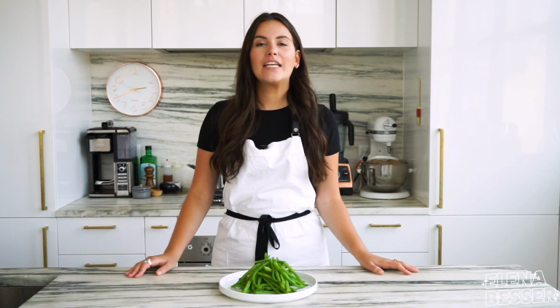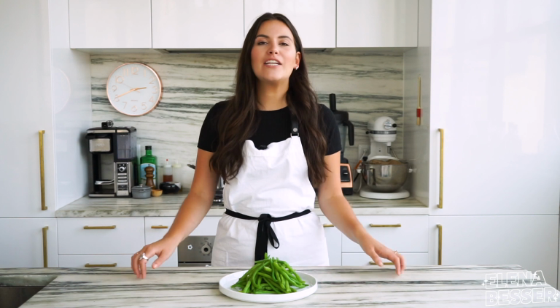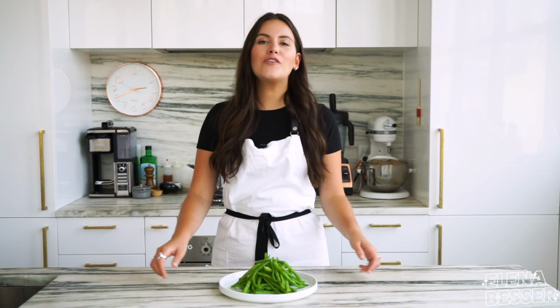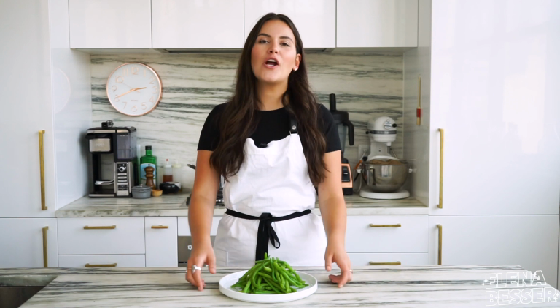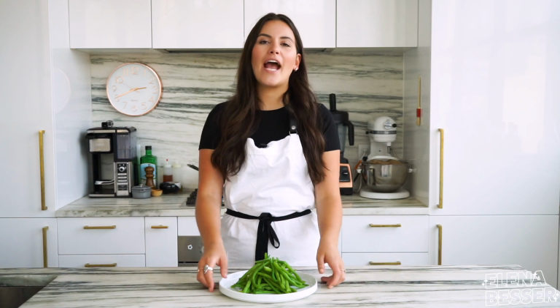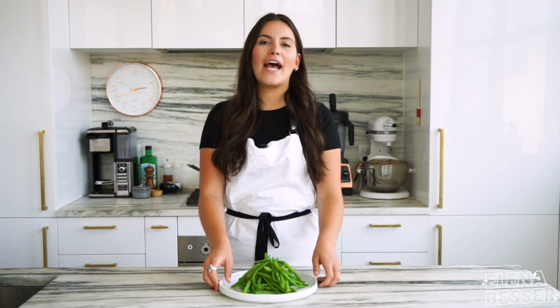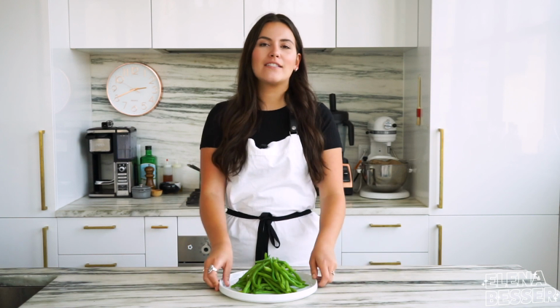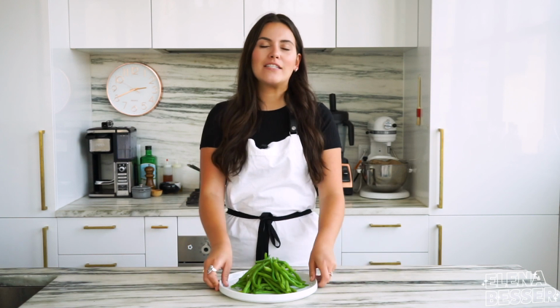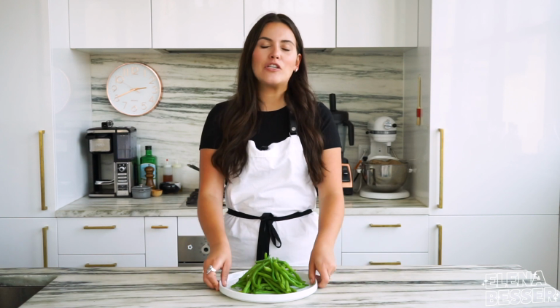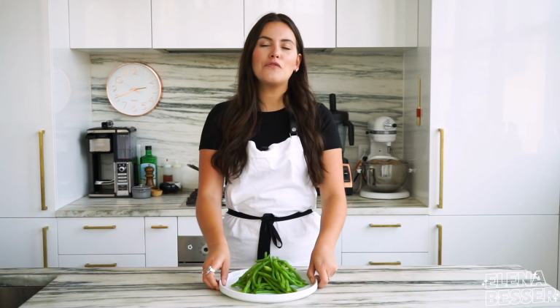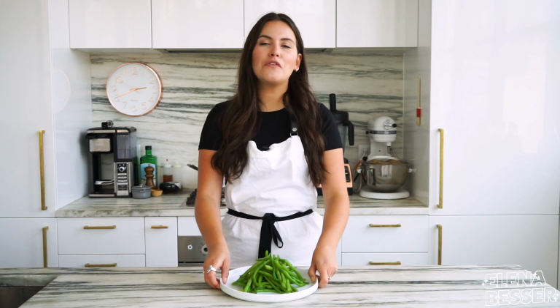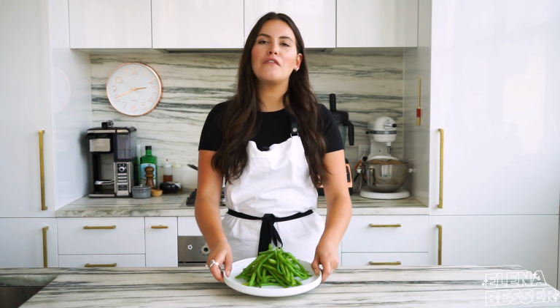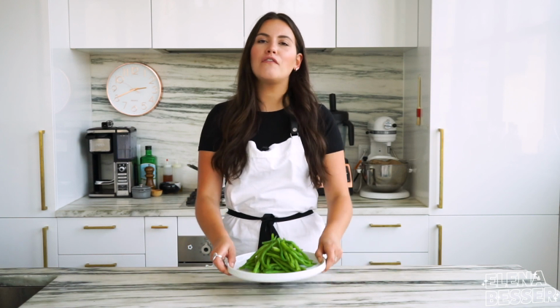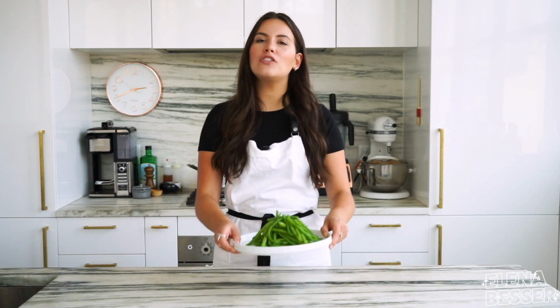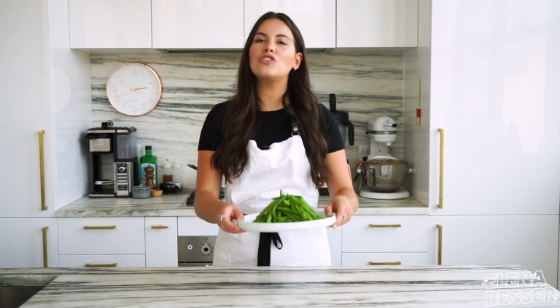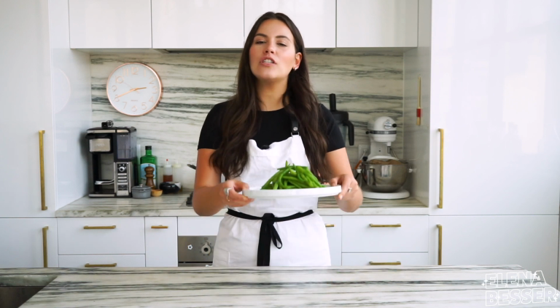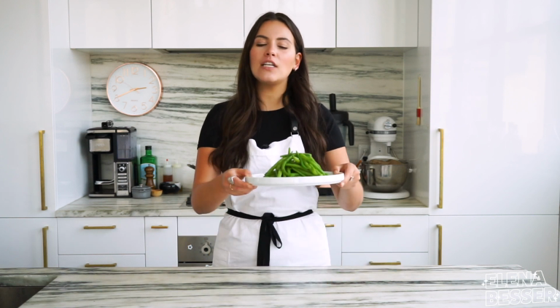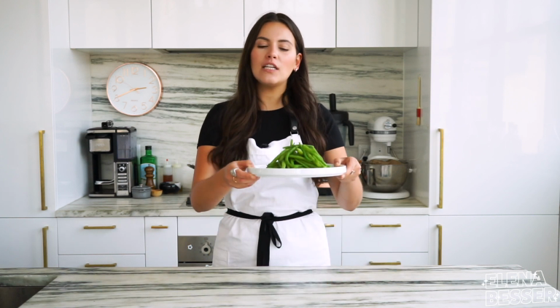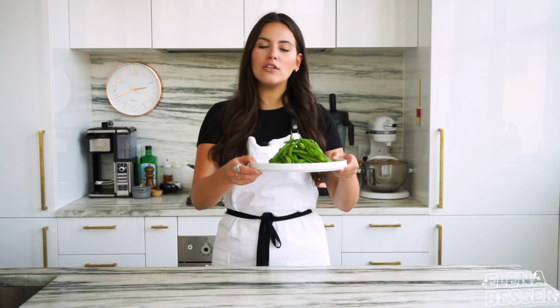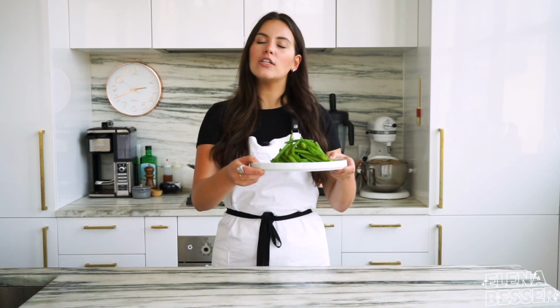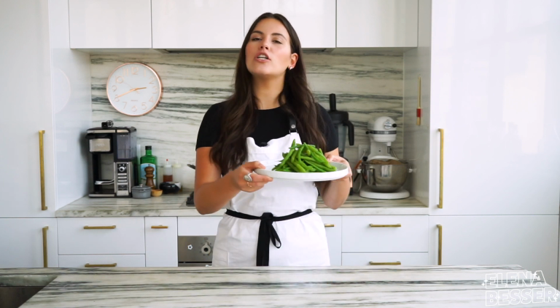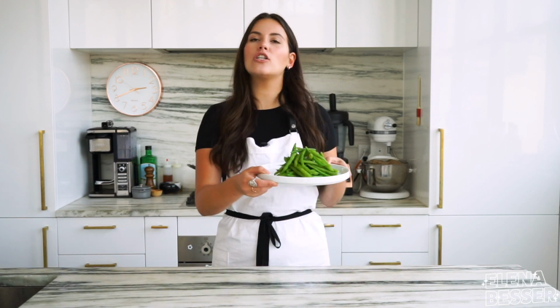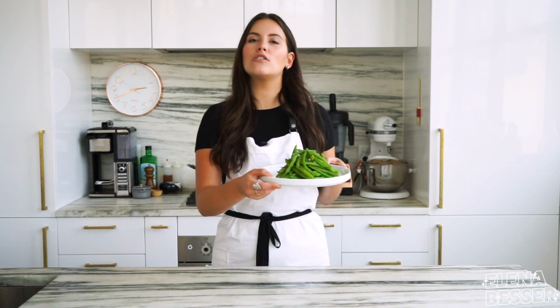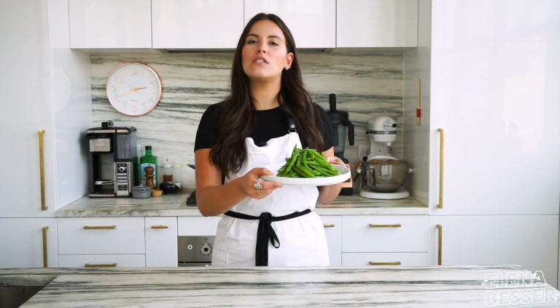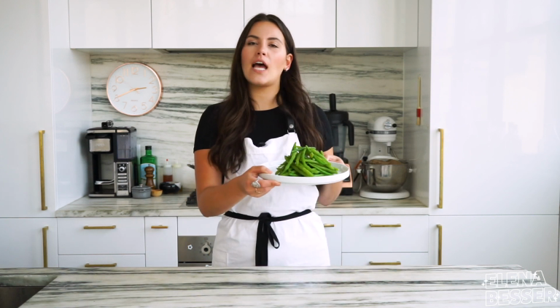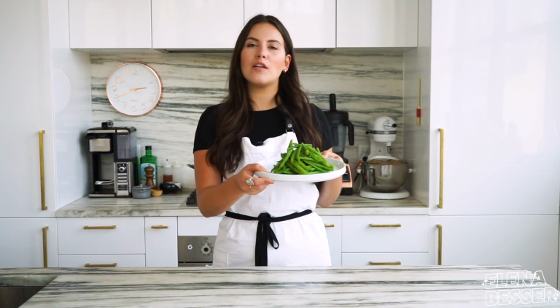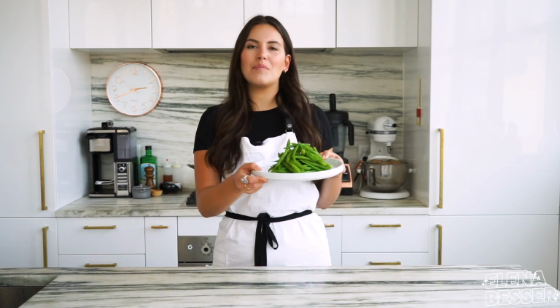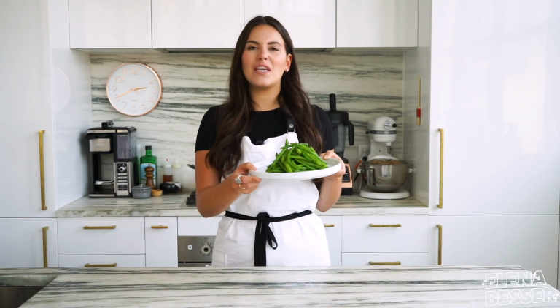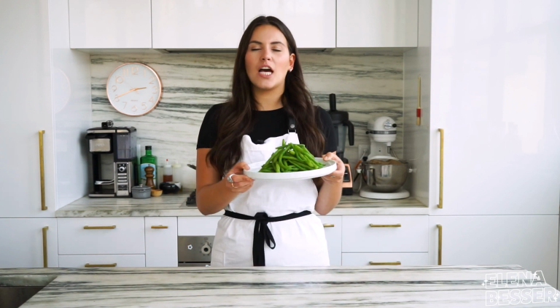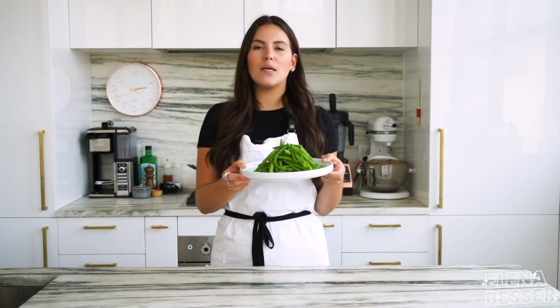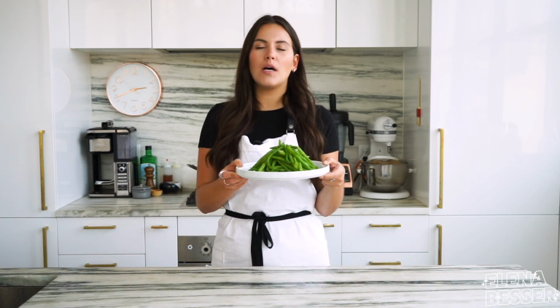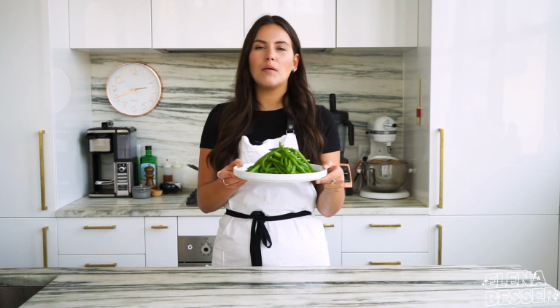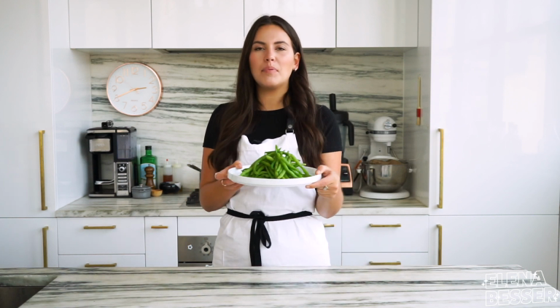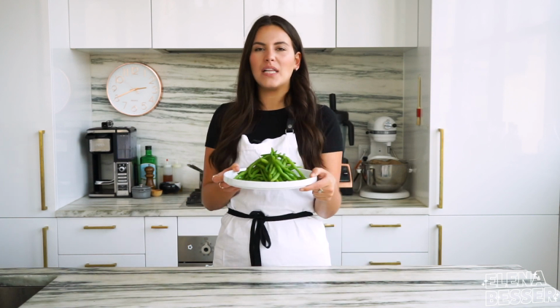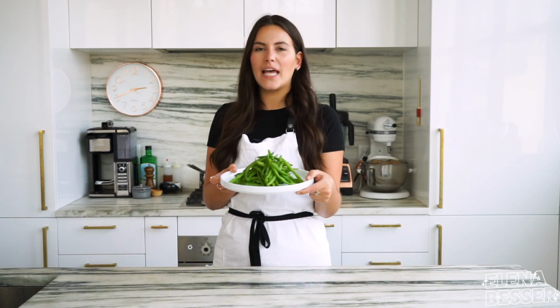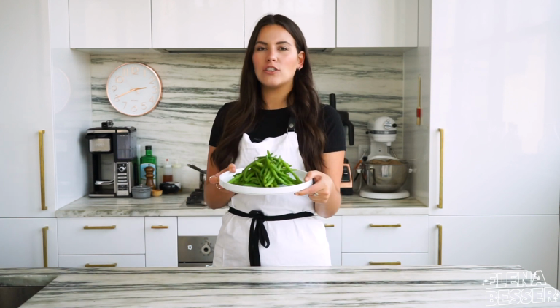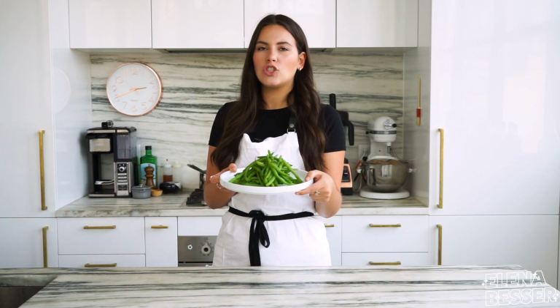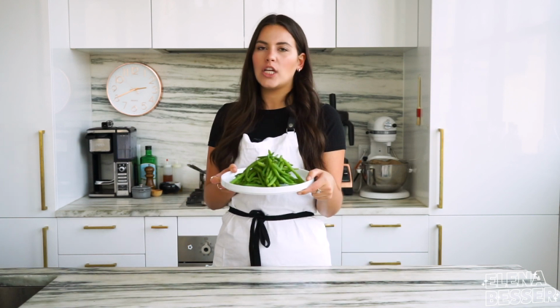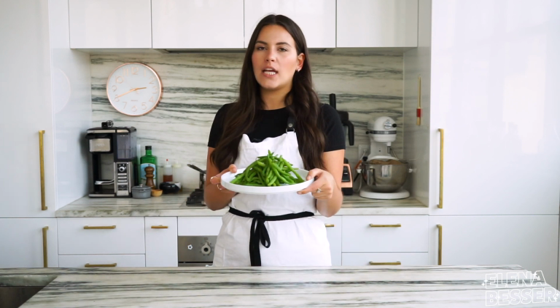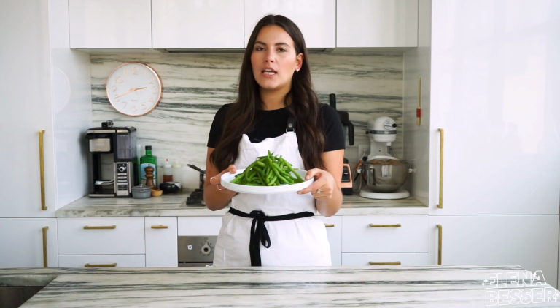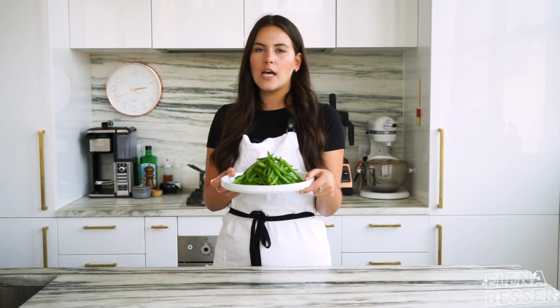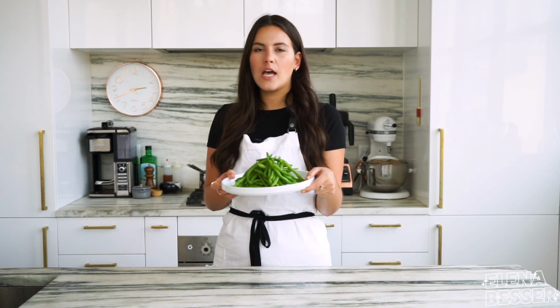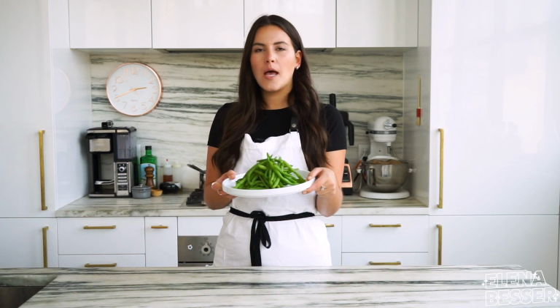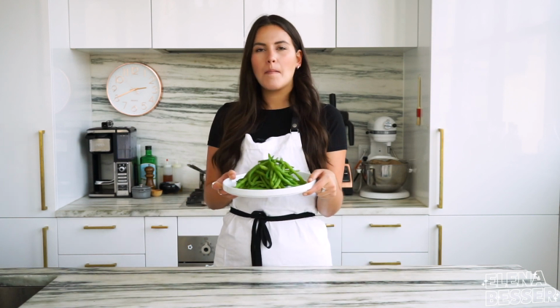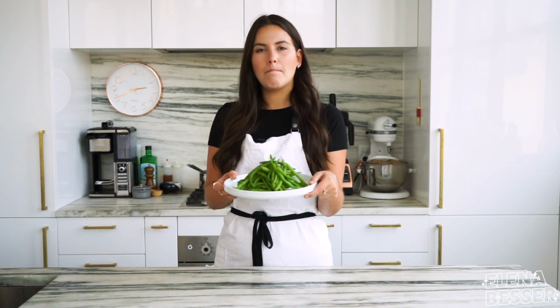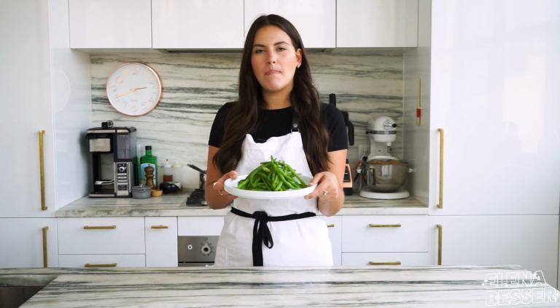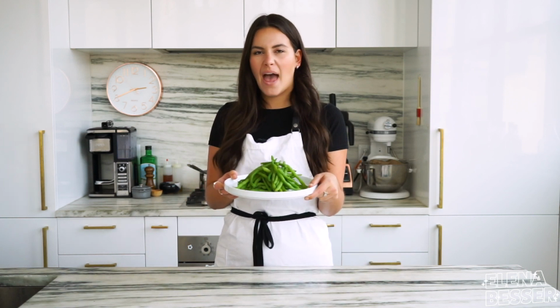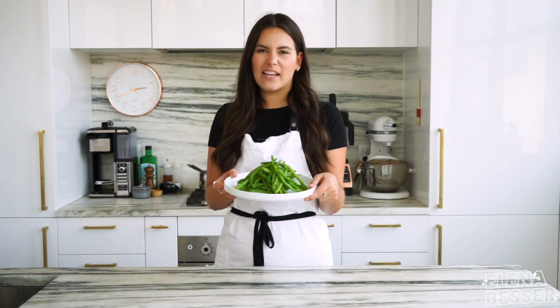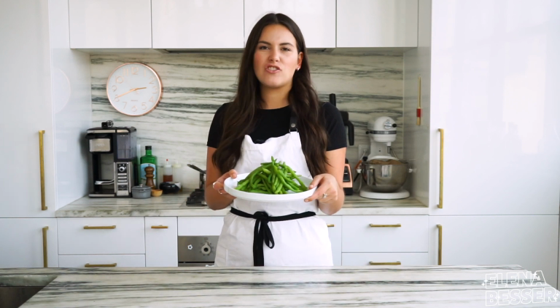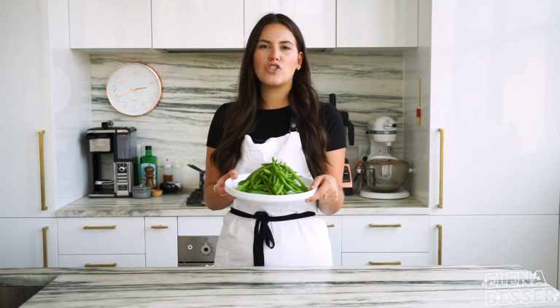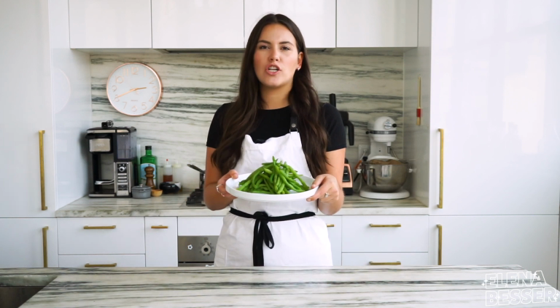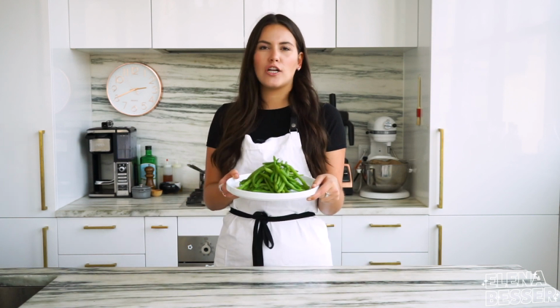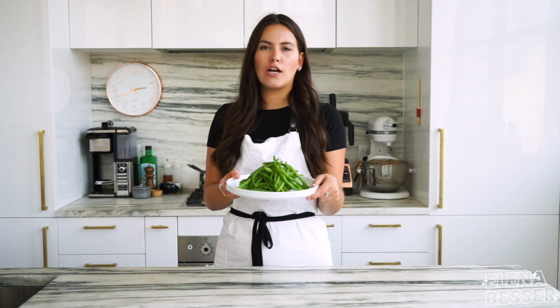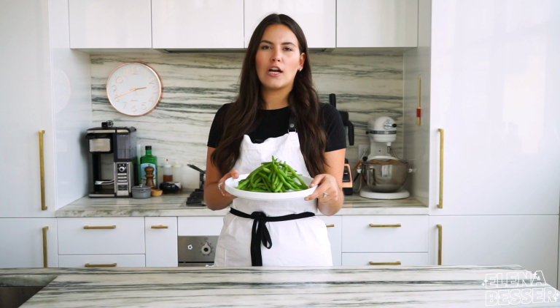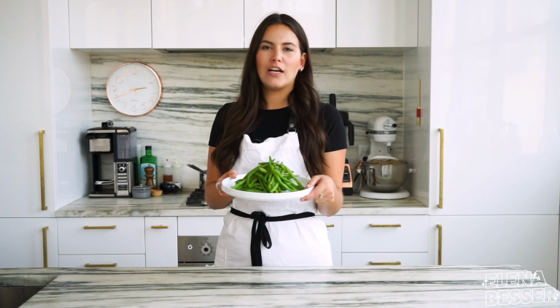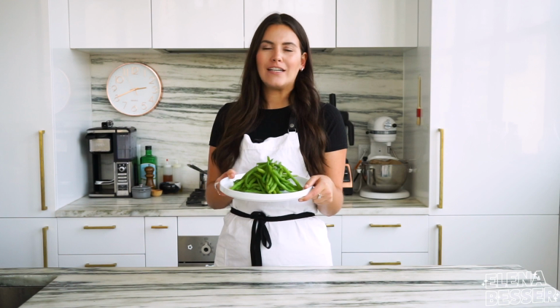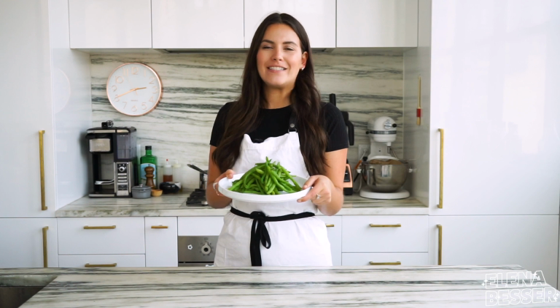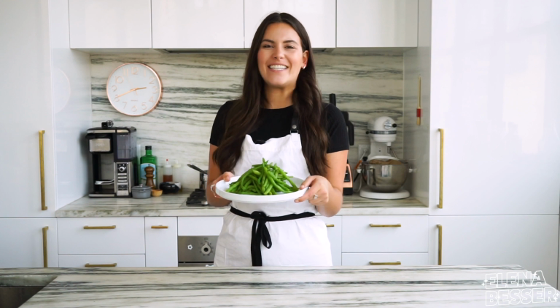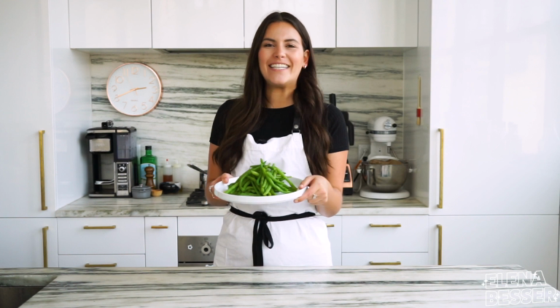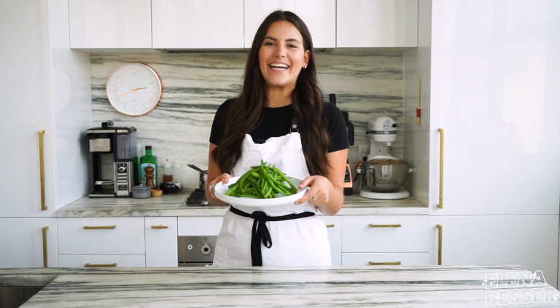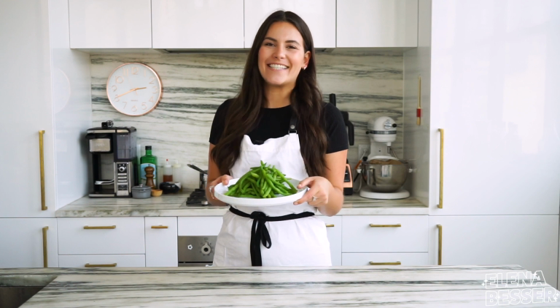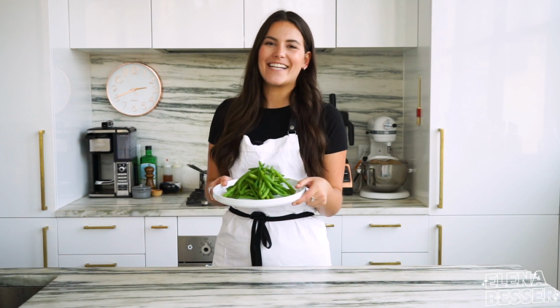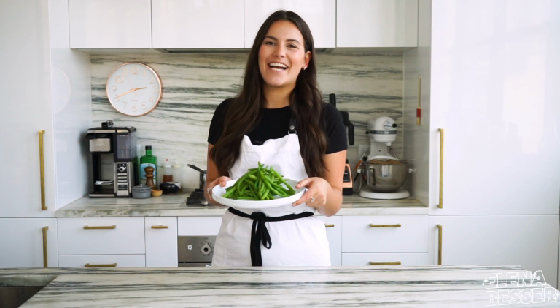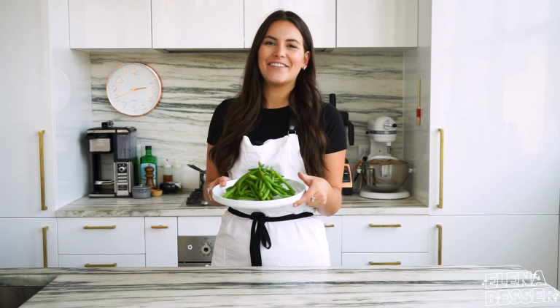Congrats, you've officially learned how to become a blanching master. See you next time.